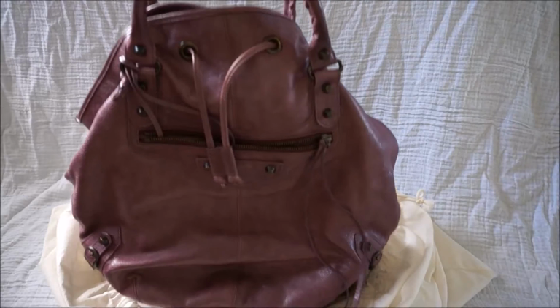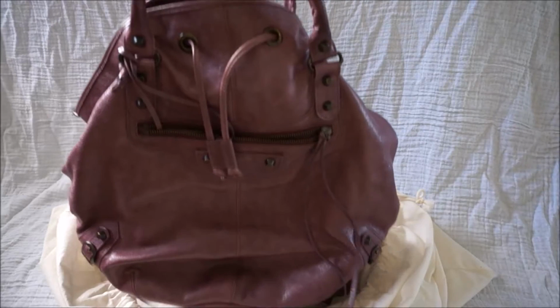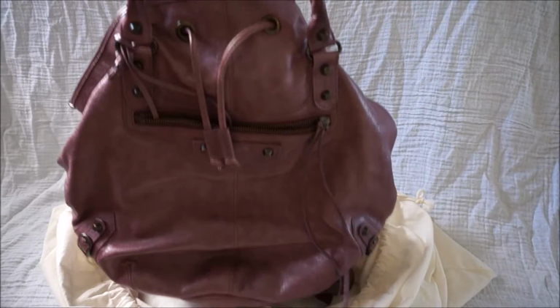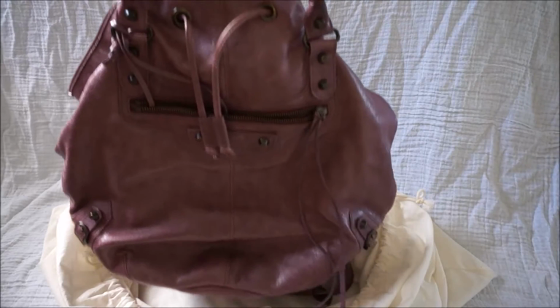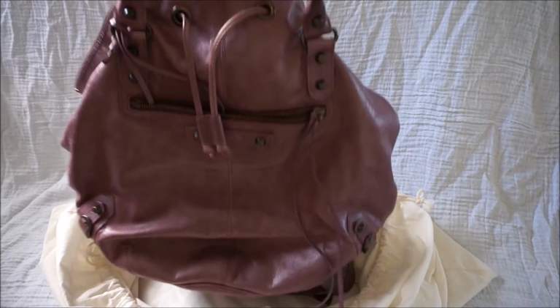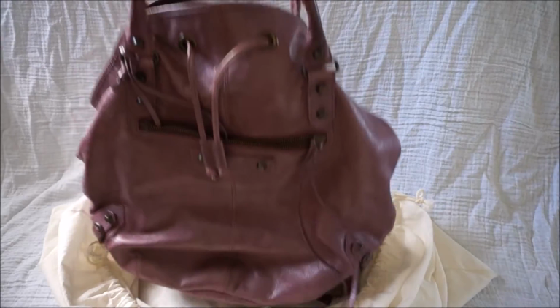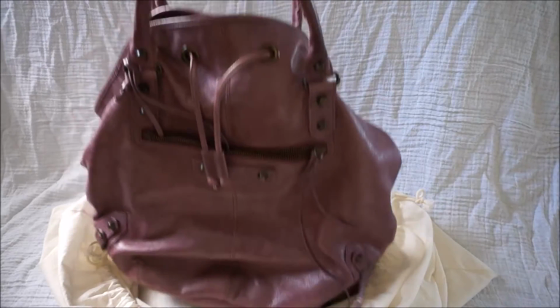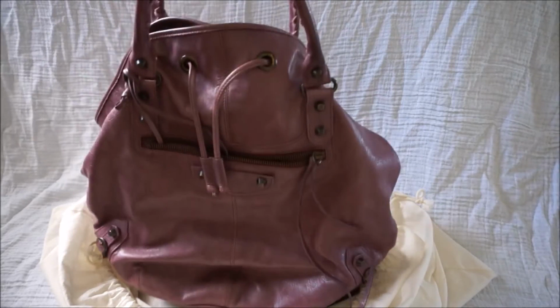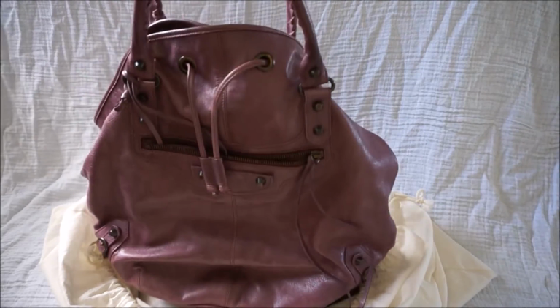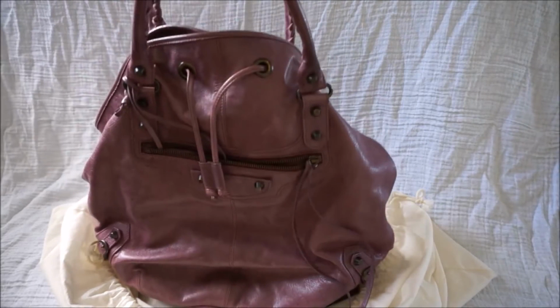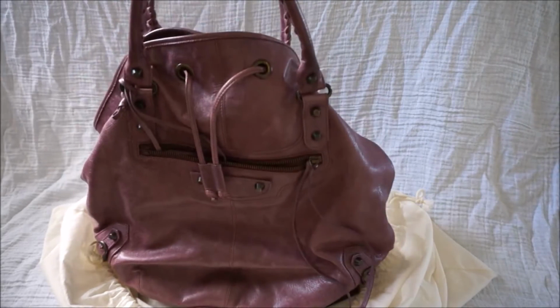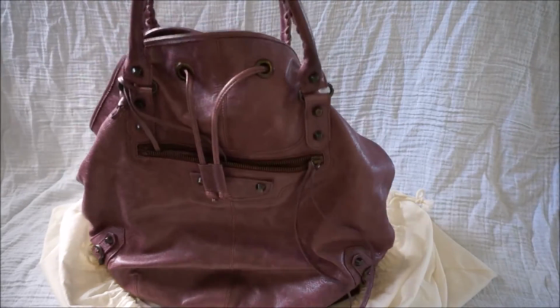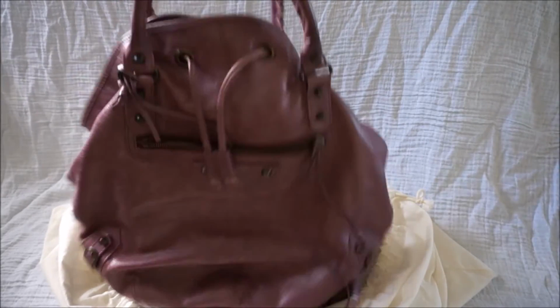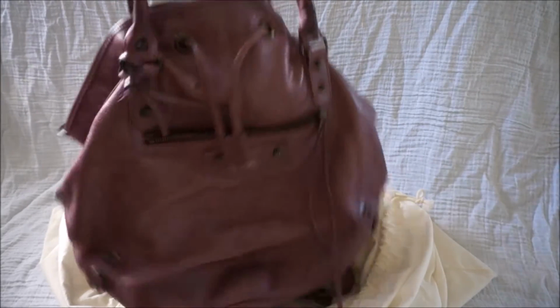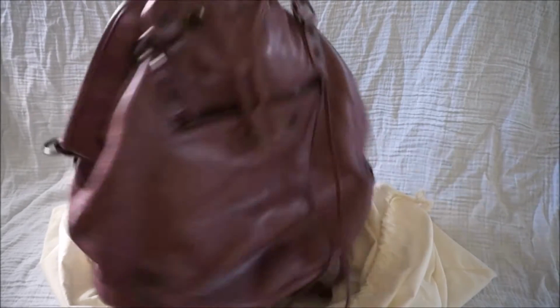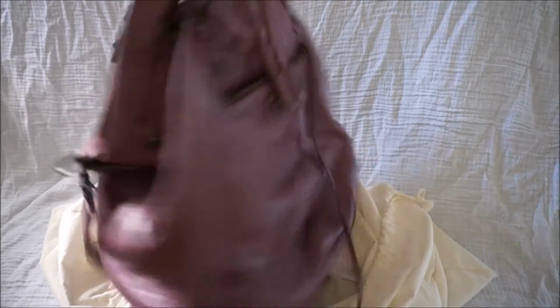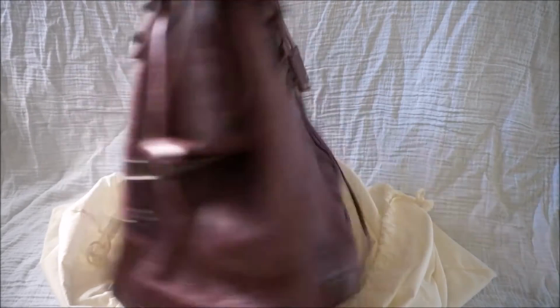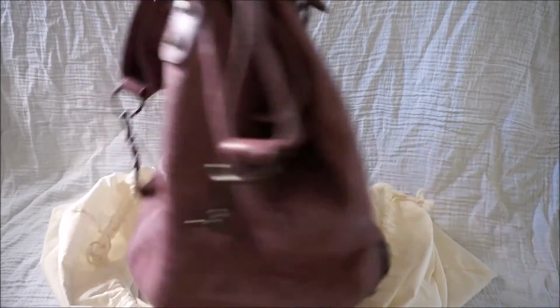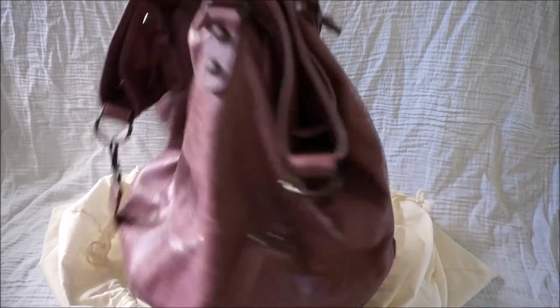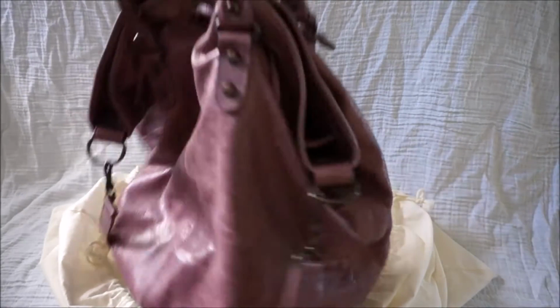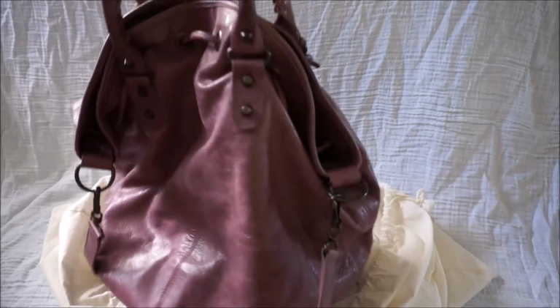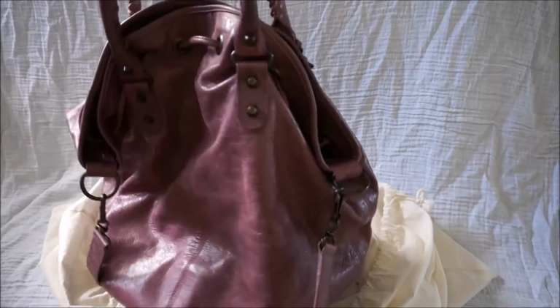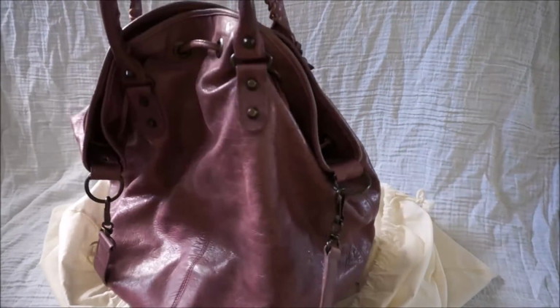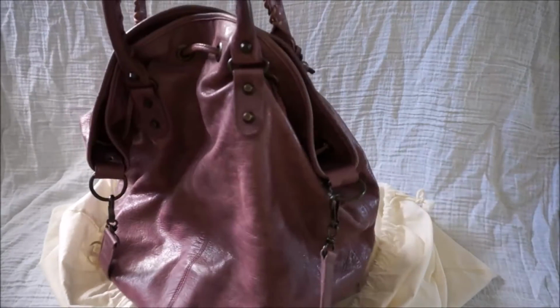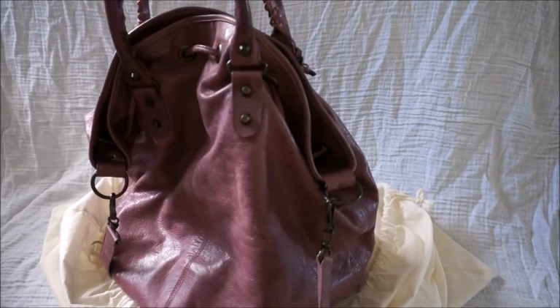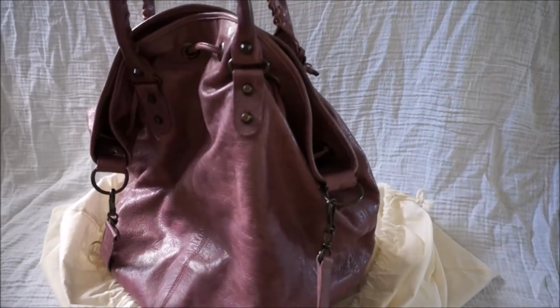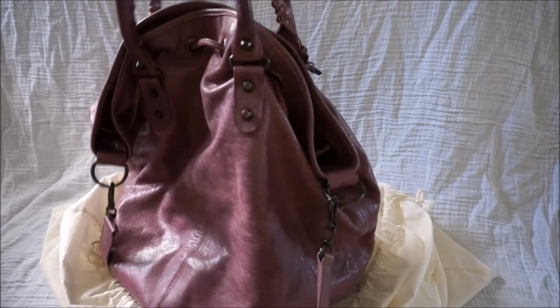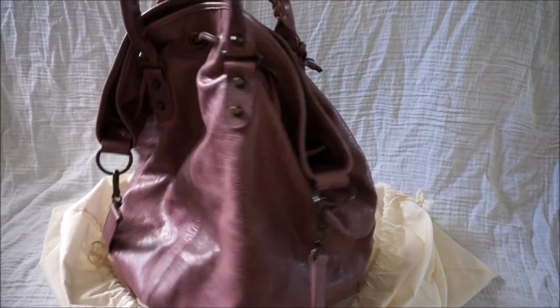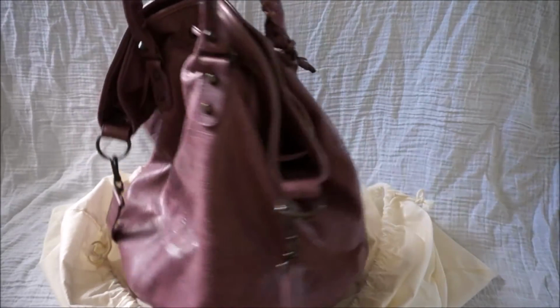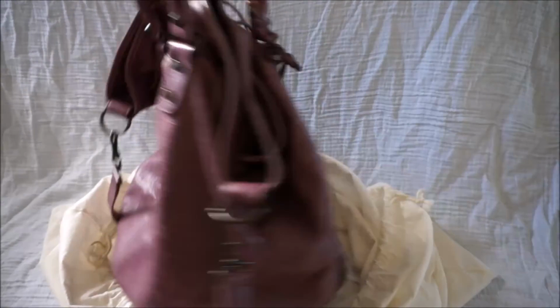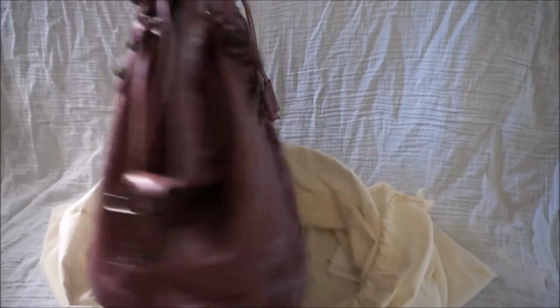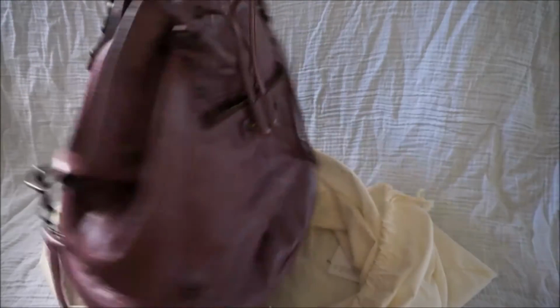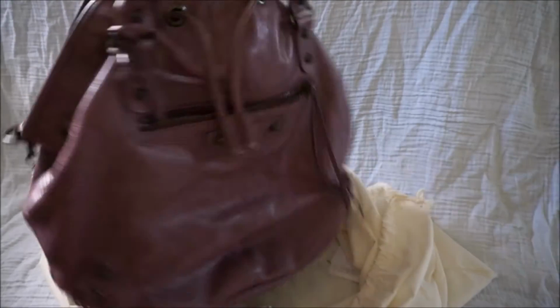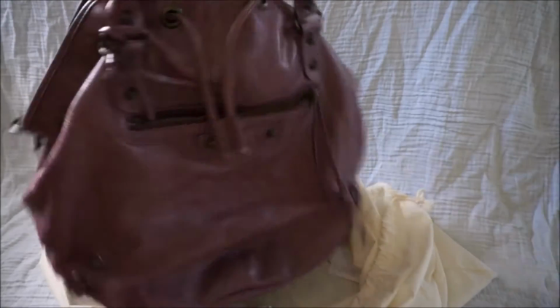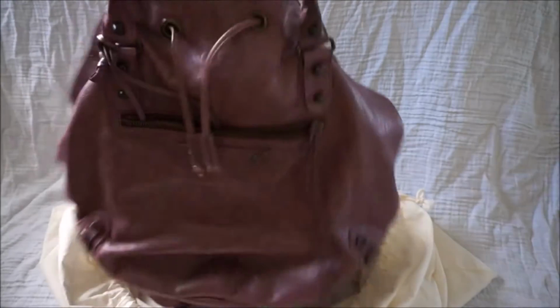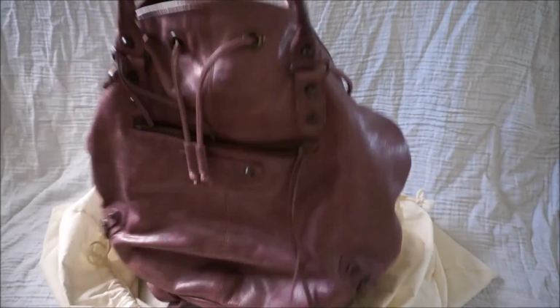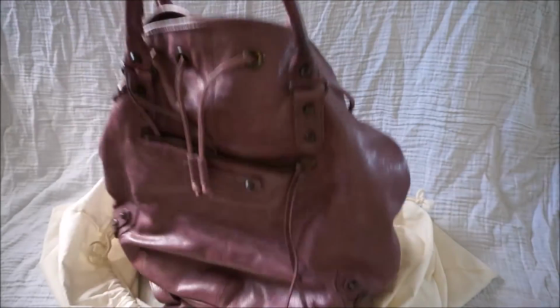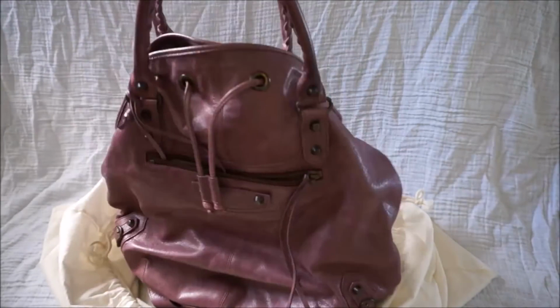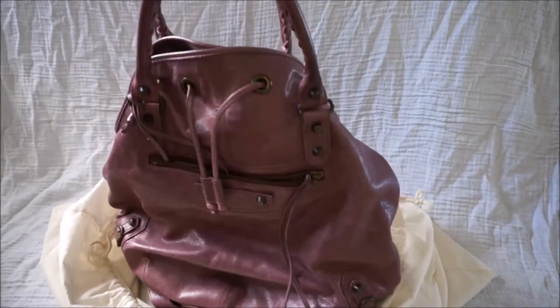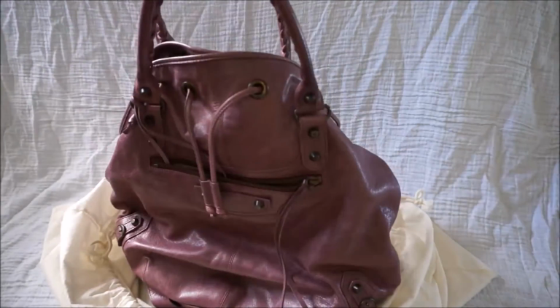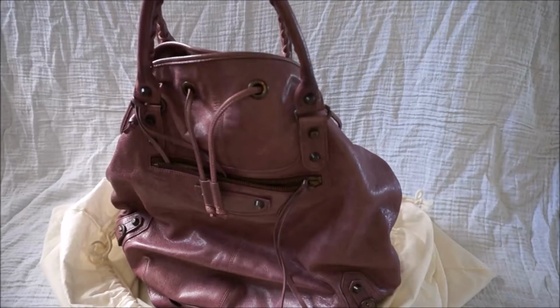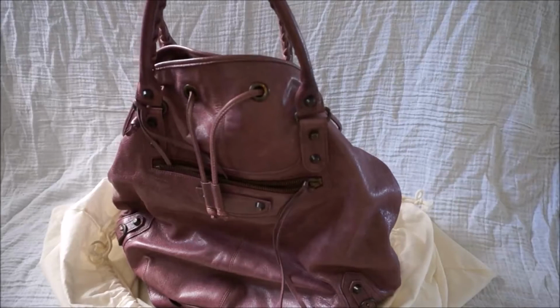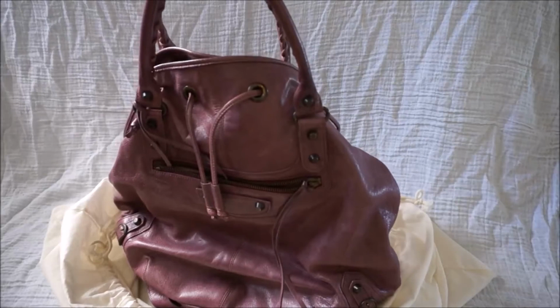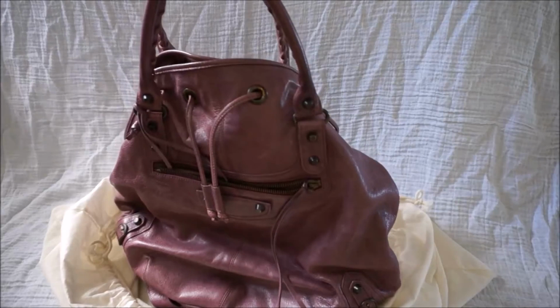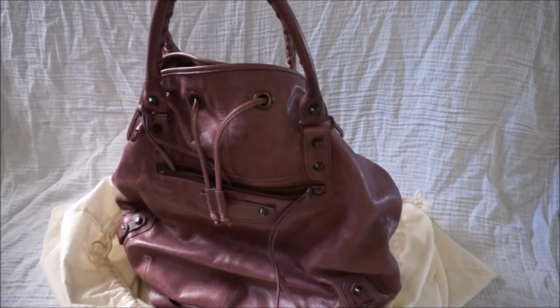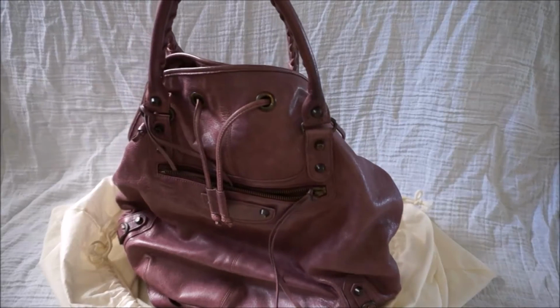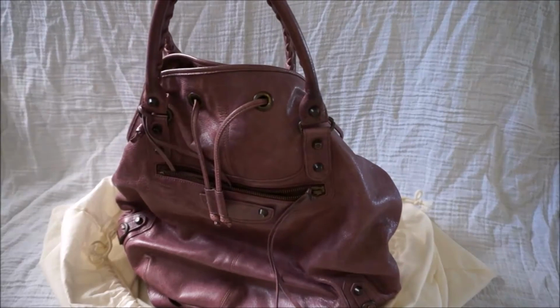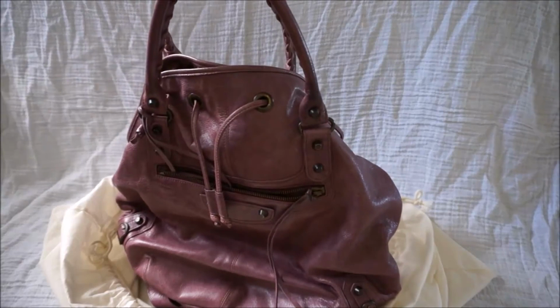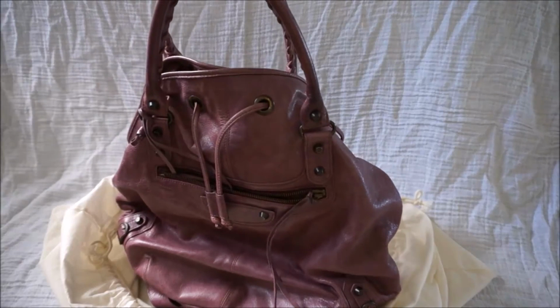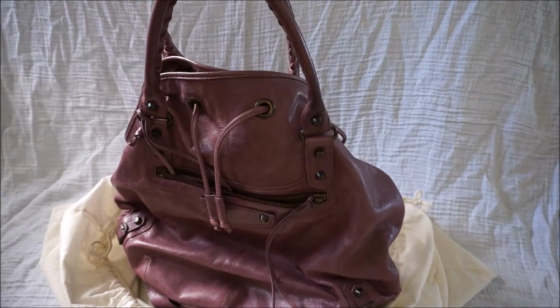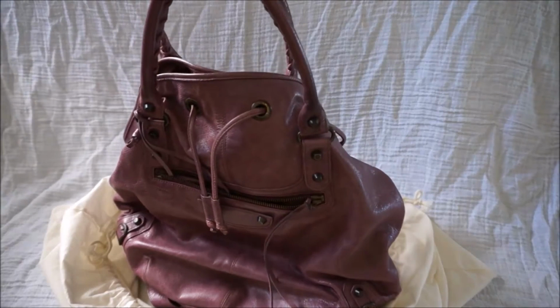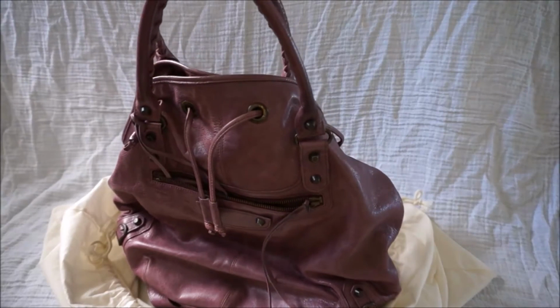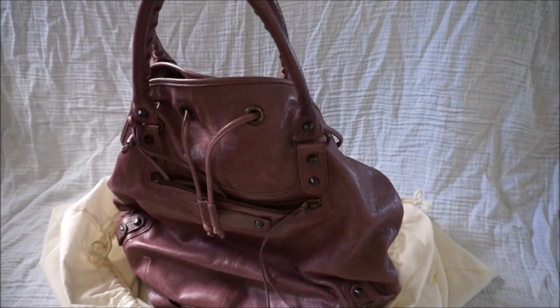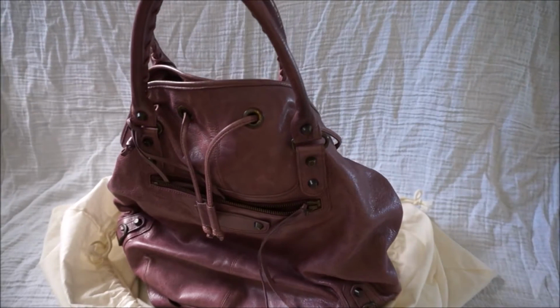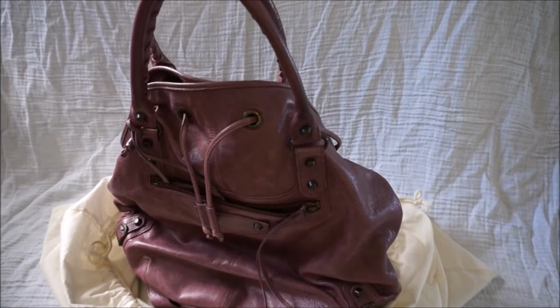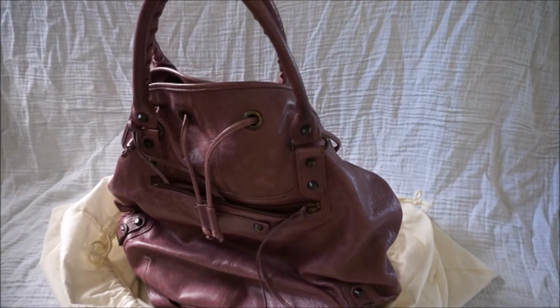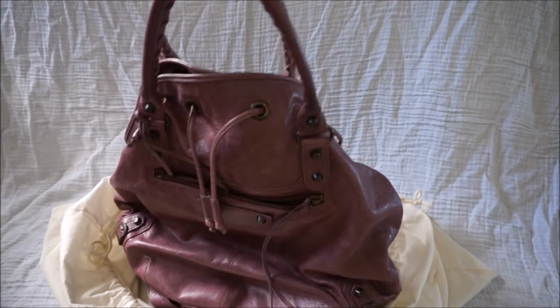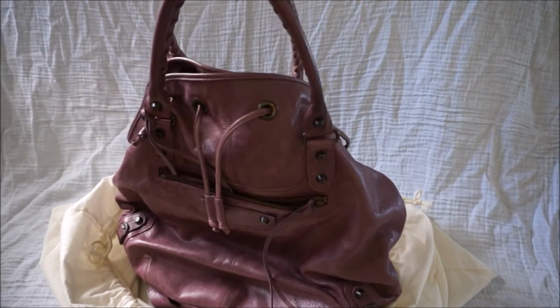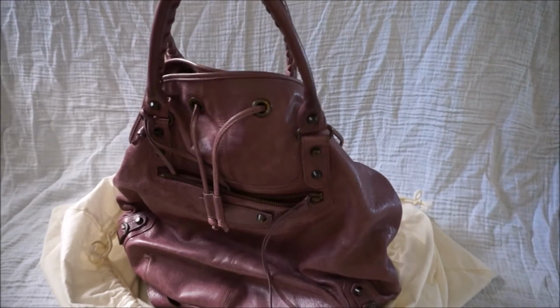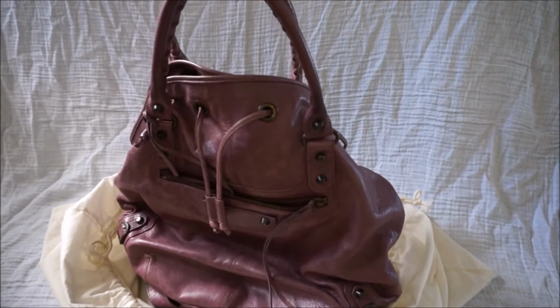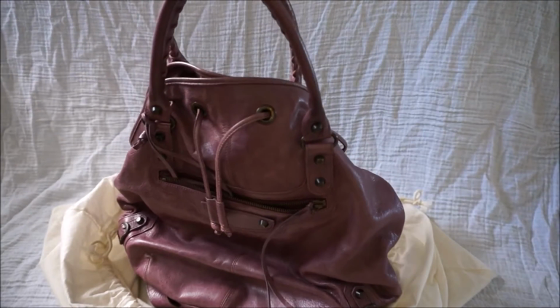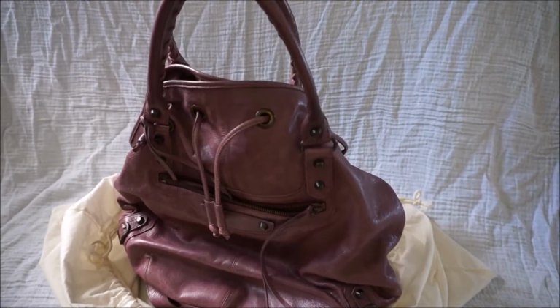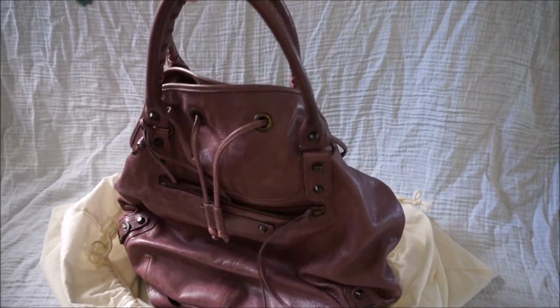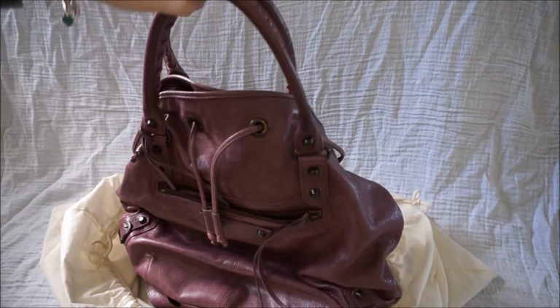So this is the larger size, which has been discontinued. And my lovely friend let me borrow this for a little while.